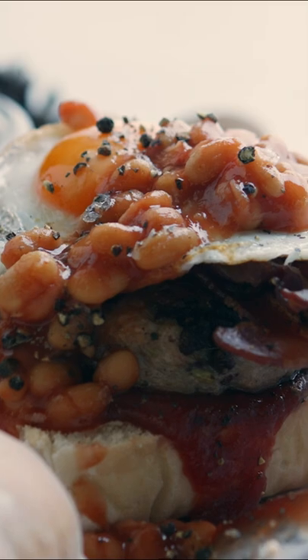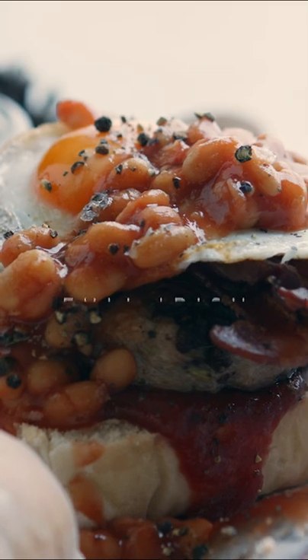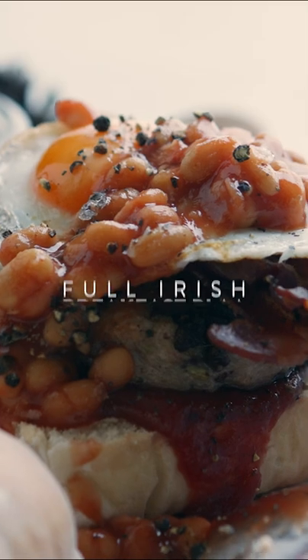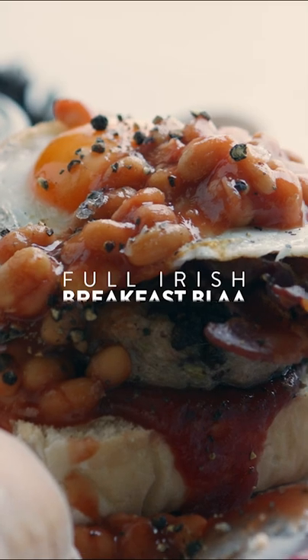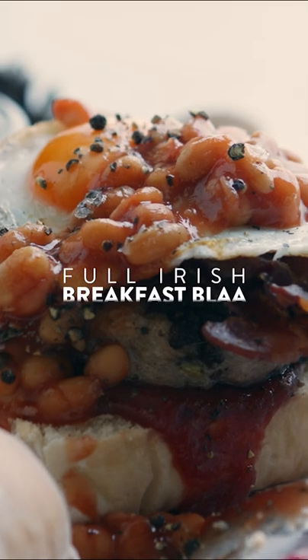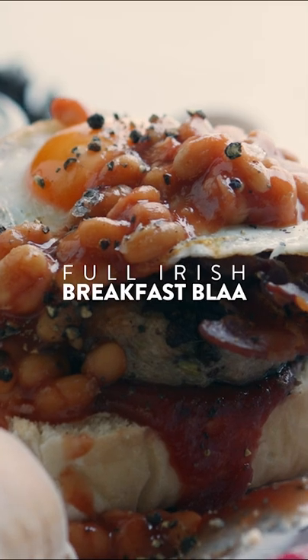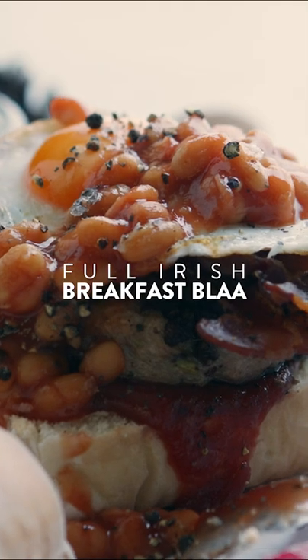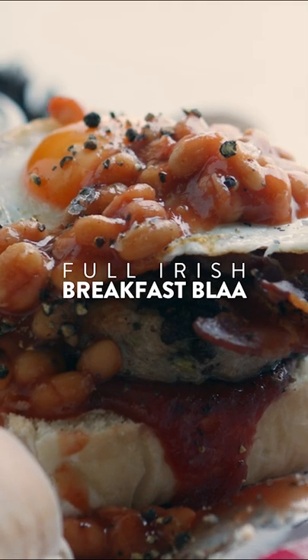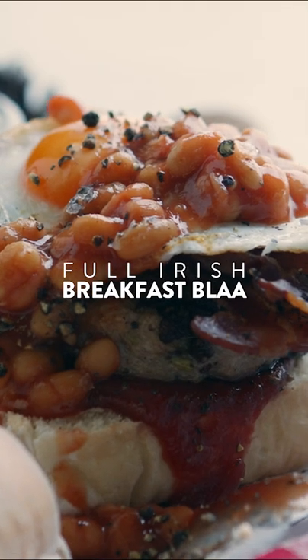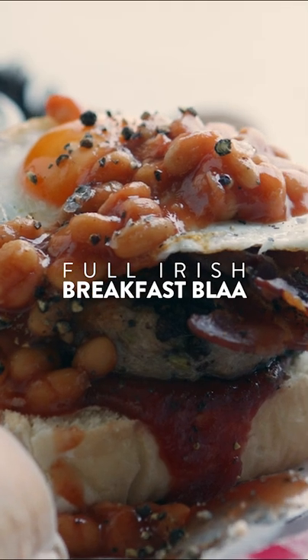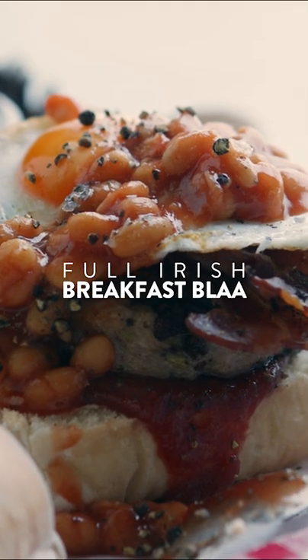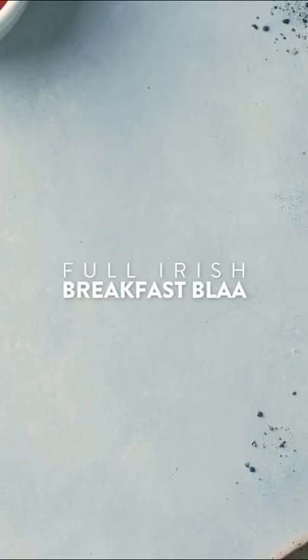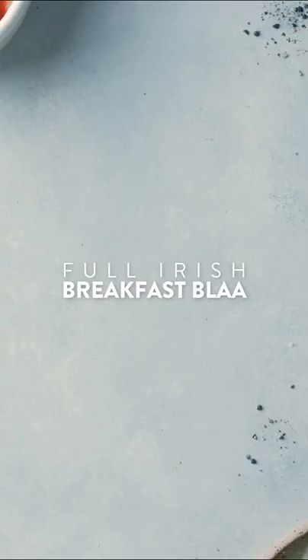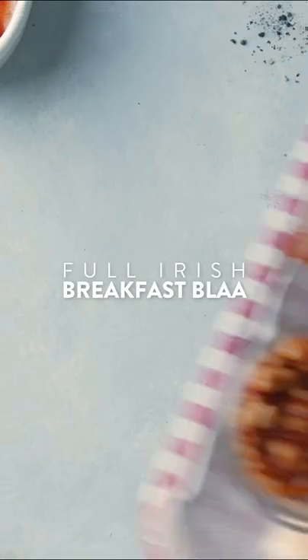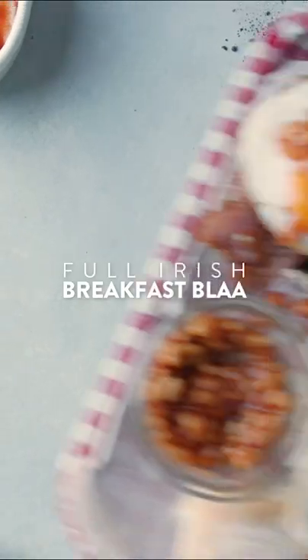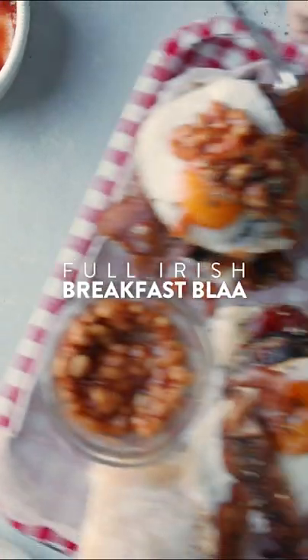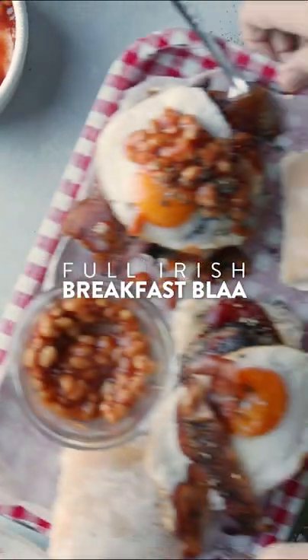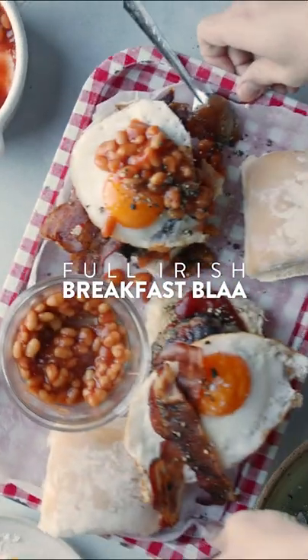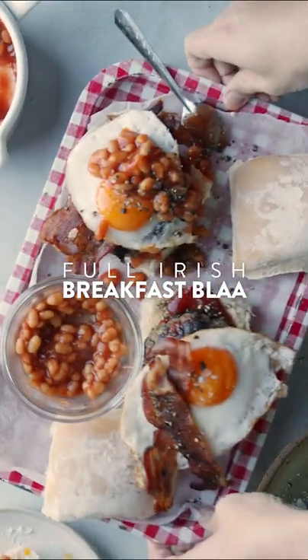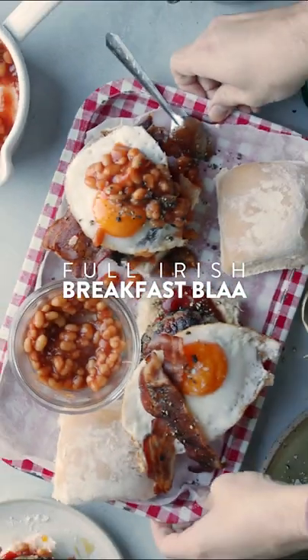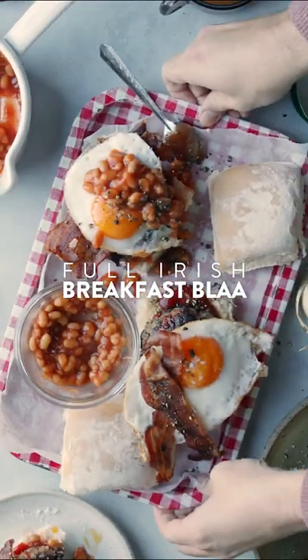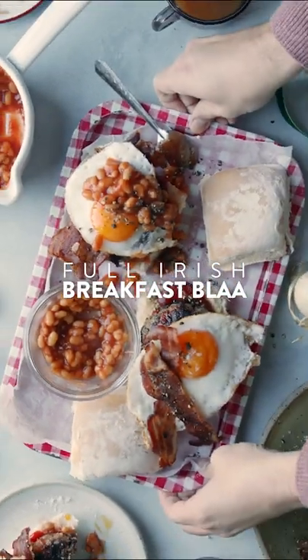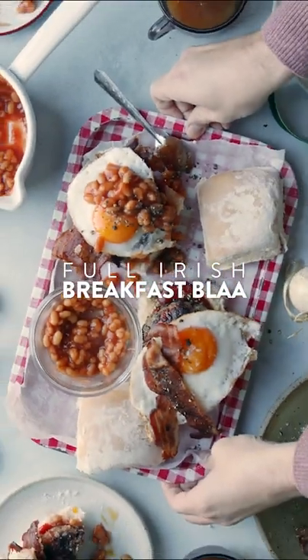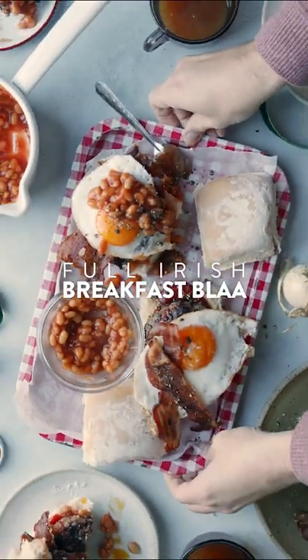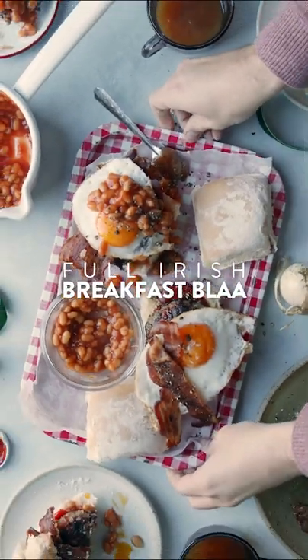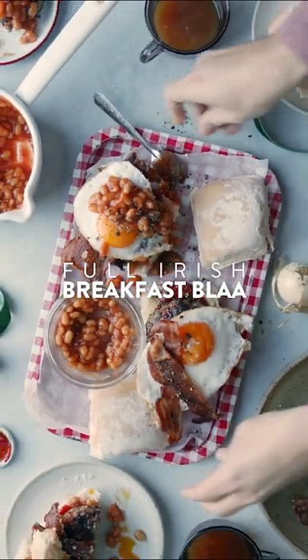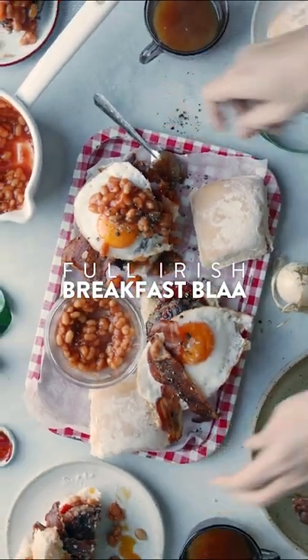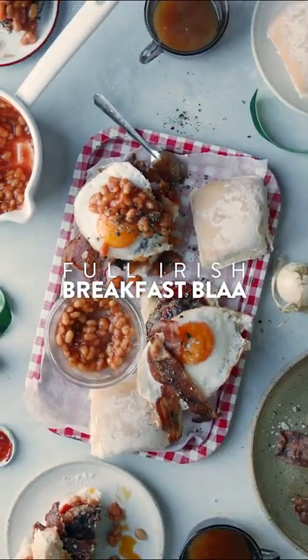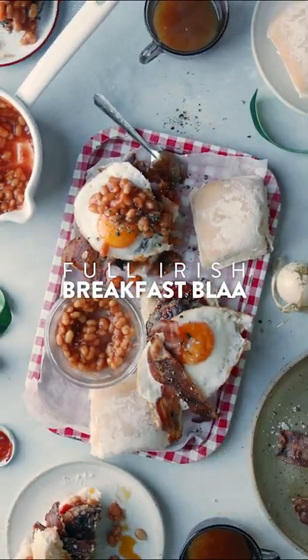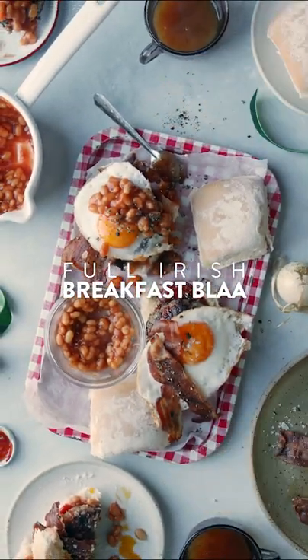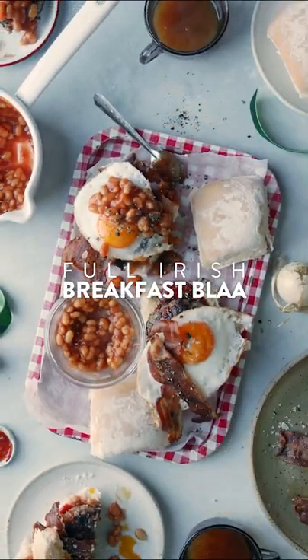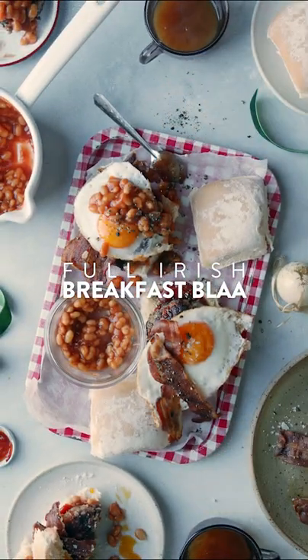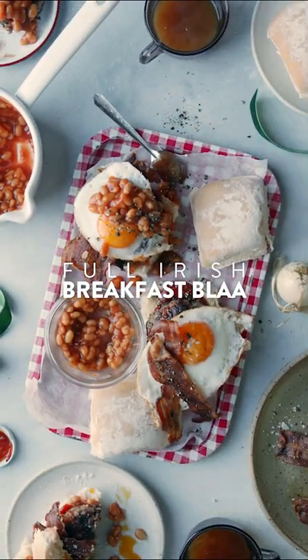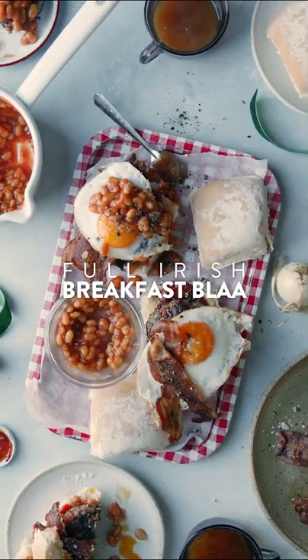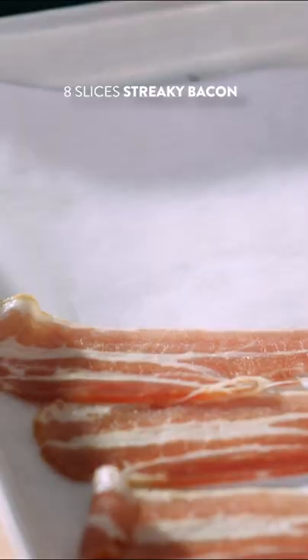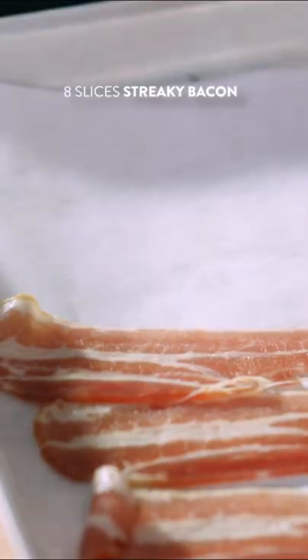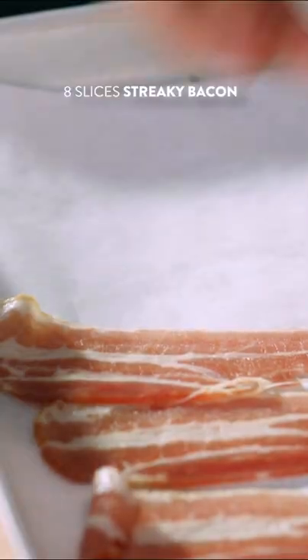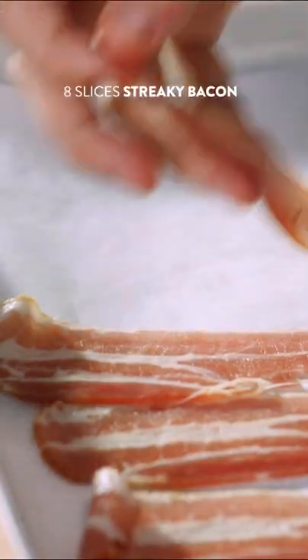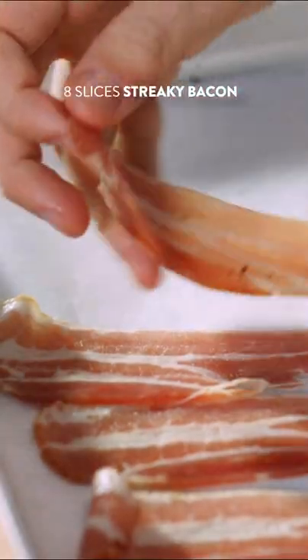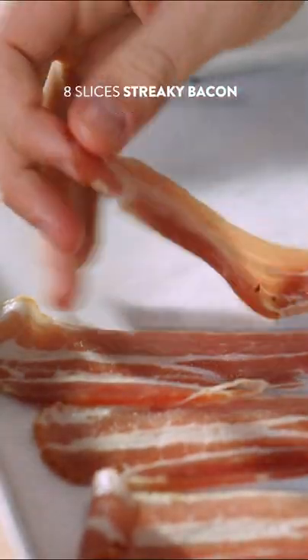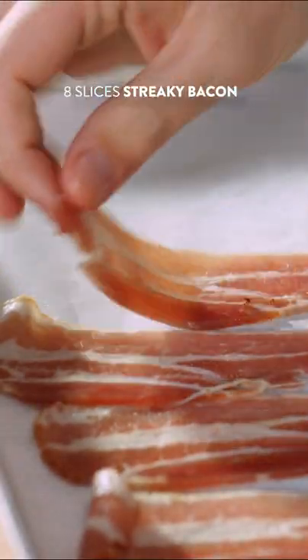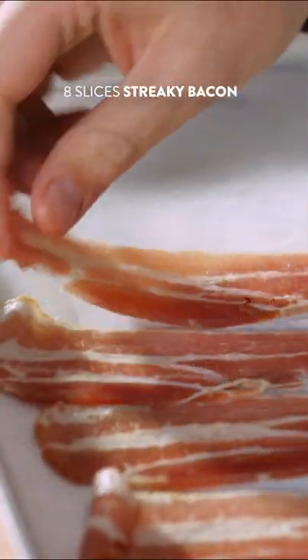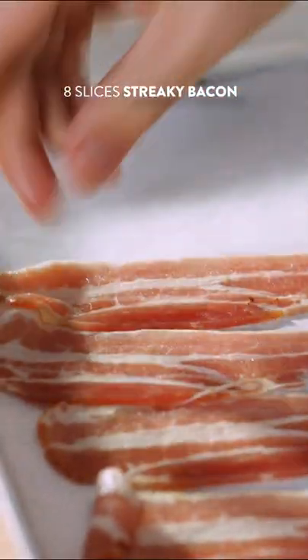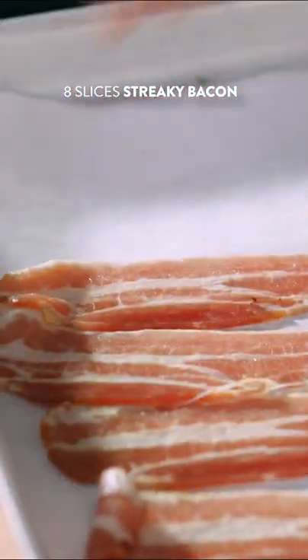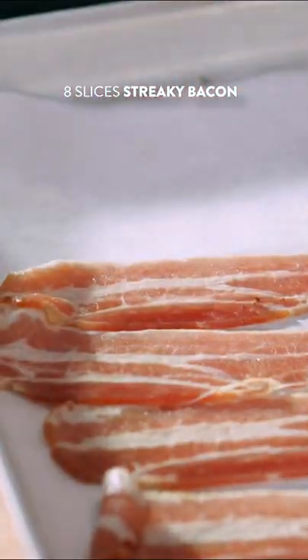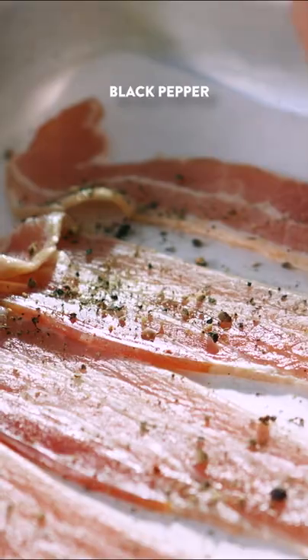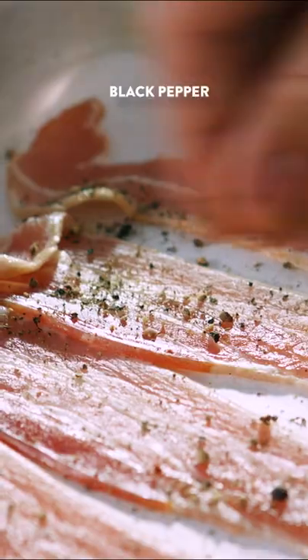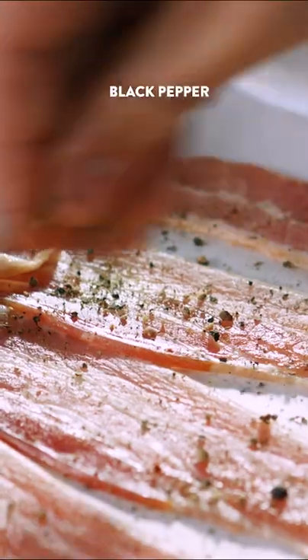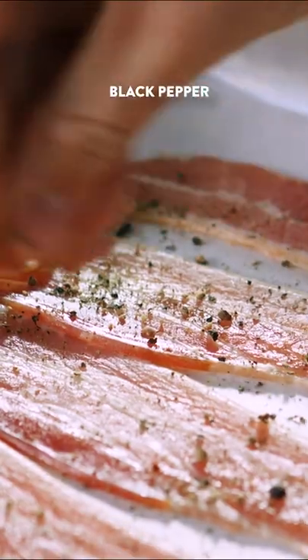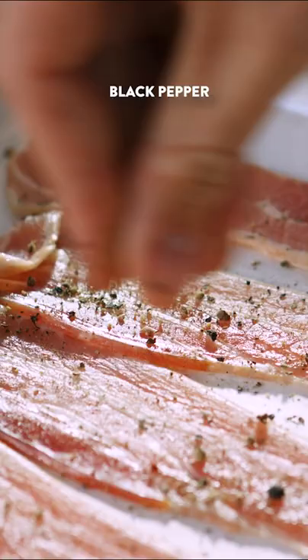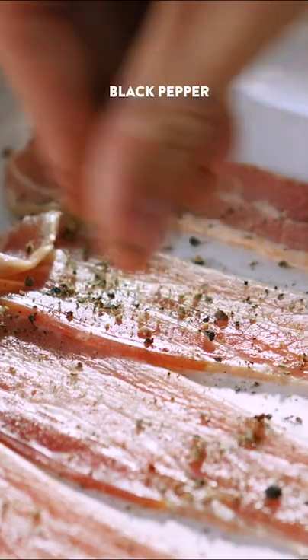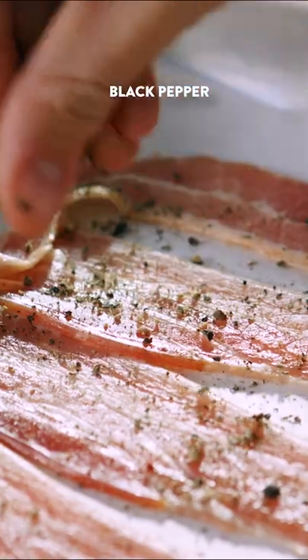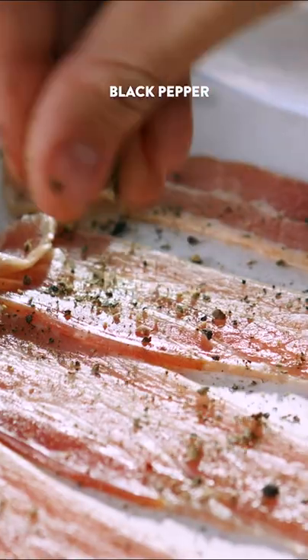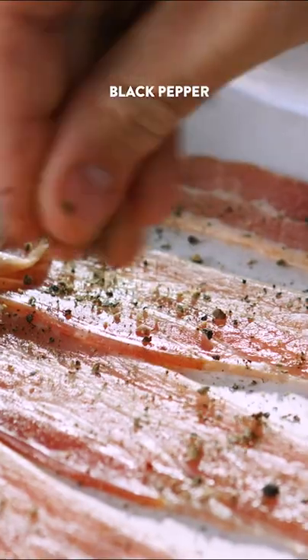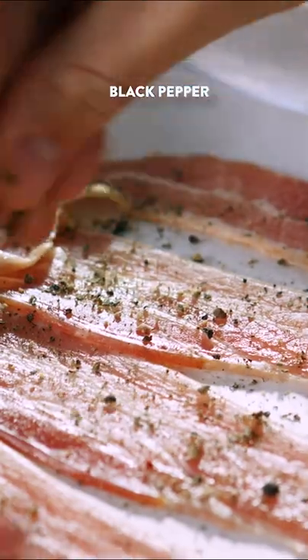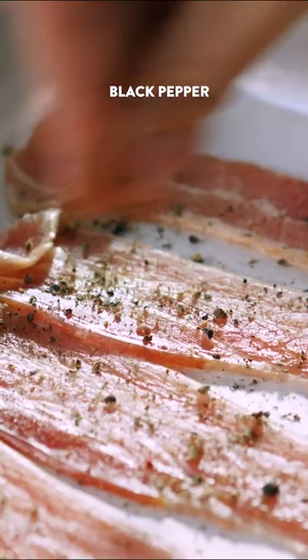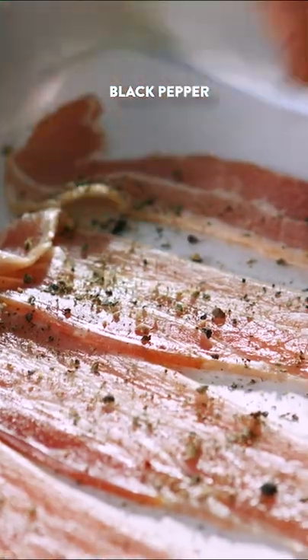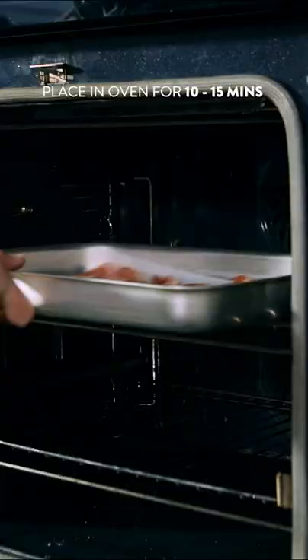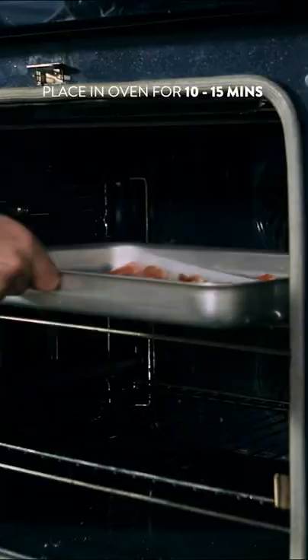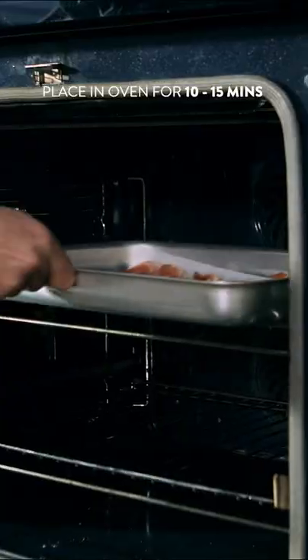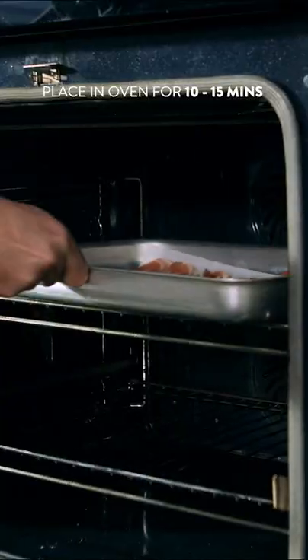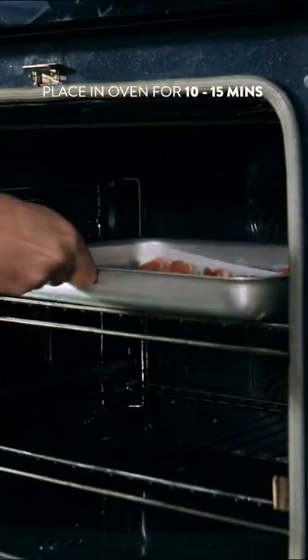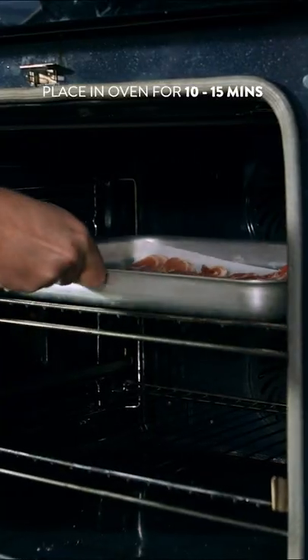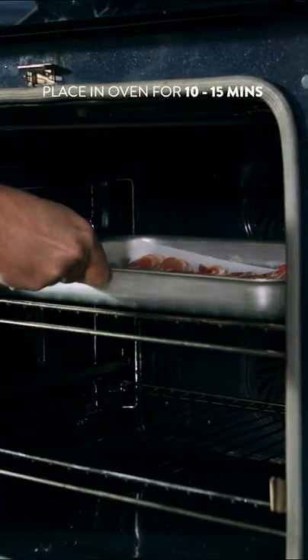This is your game-changing full Irish breakfast bap. We're gonna start off by getting our bacon into the oven and get it cooked off.